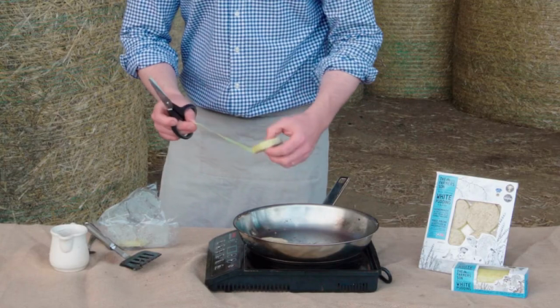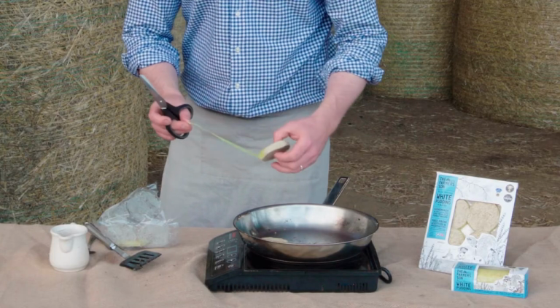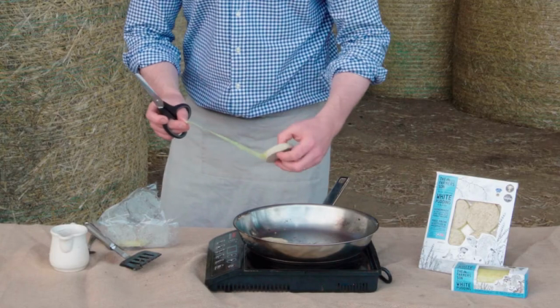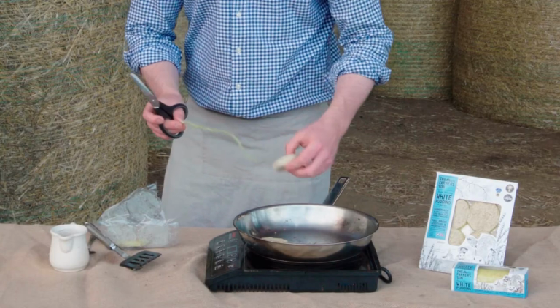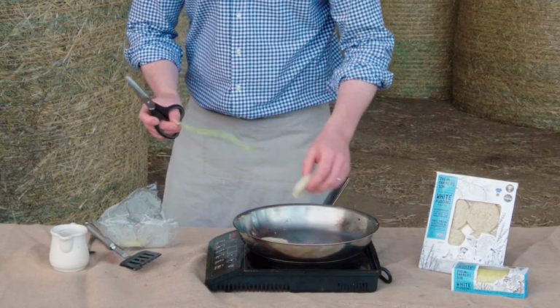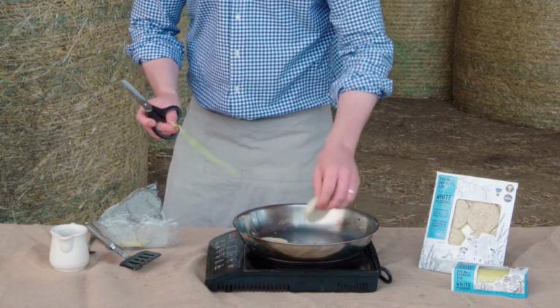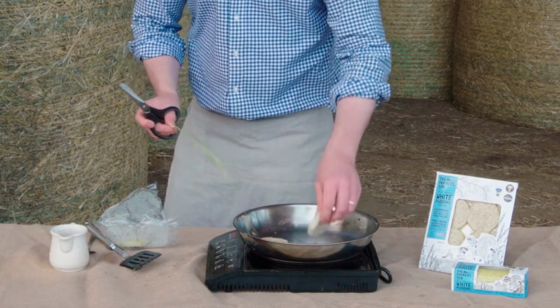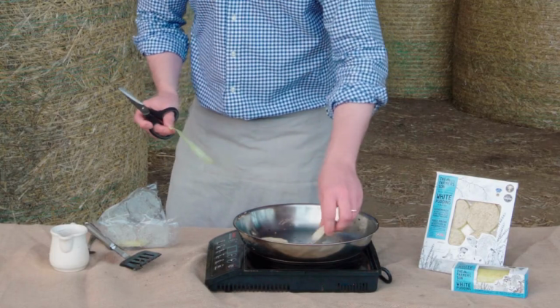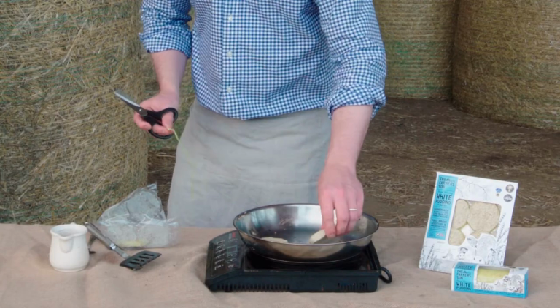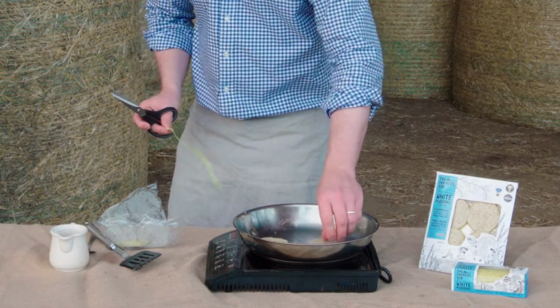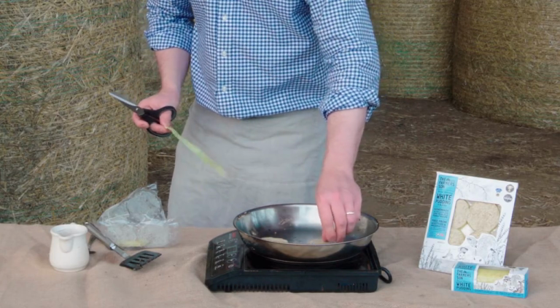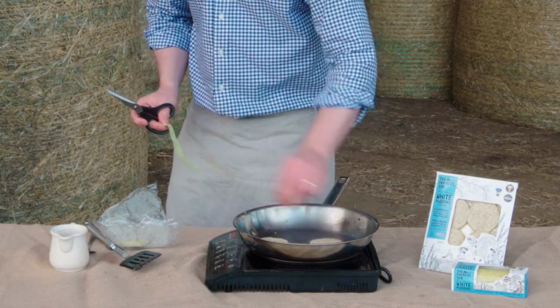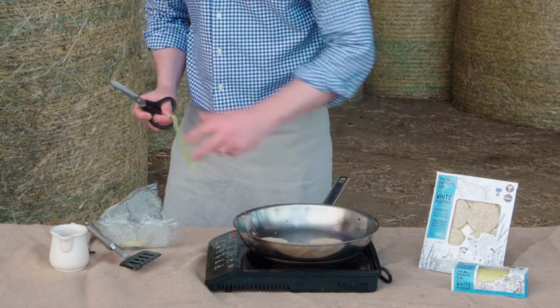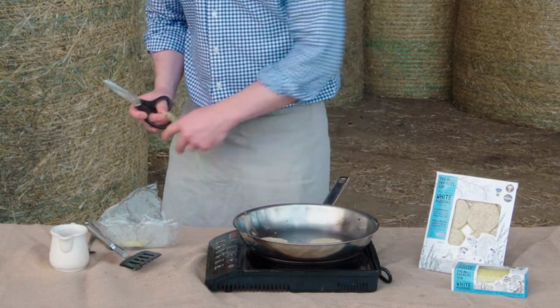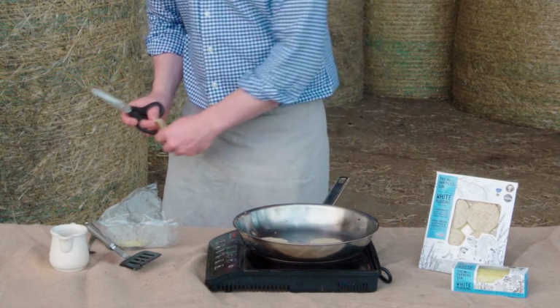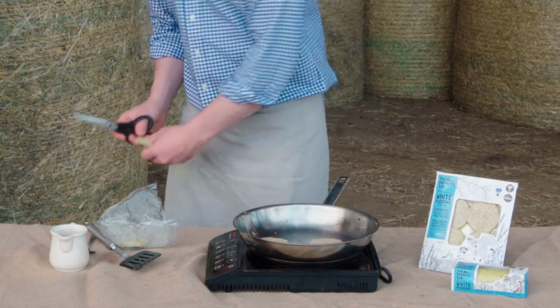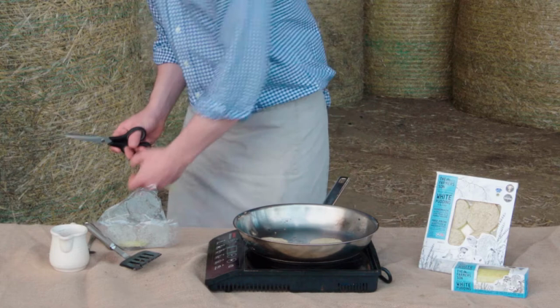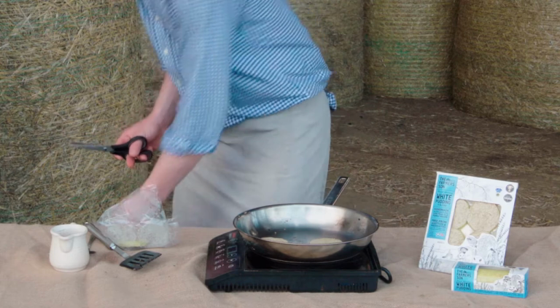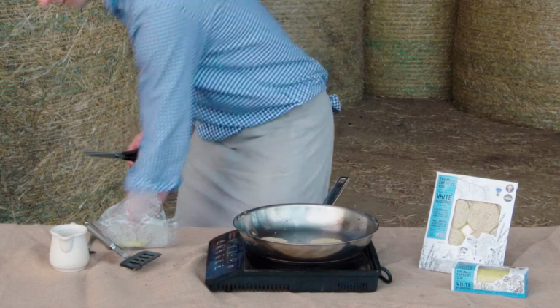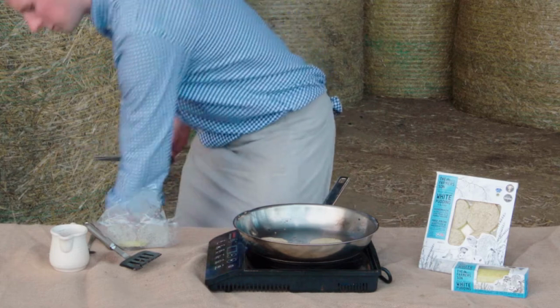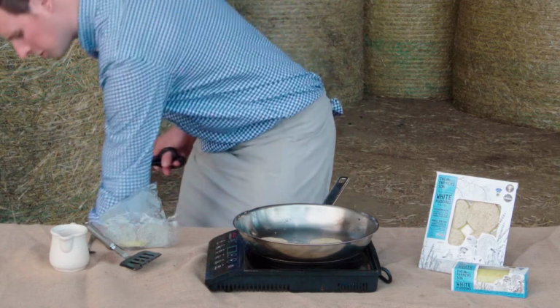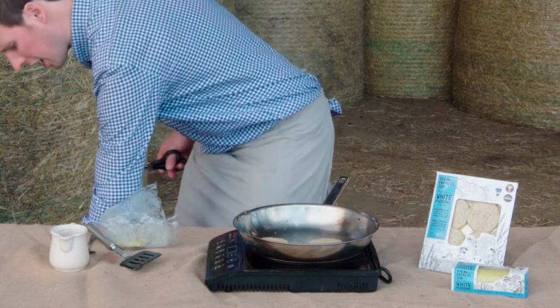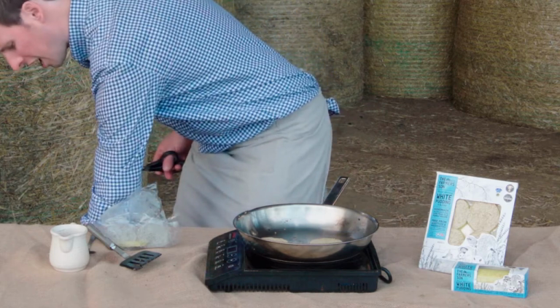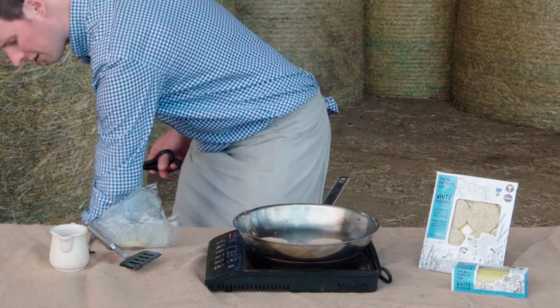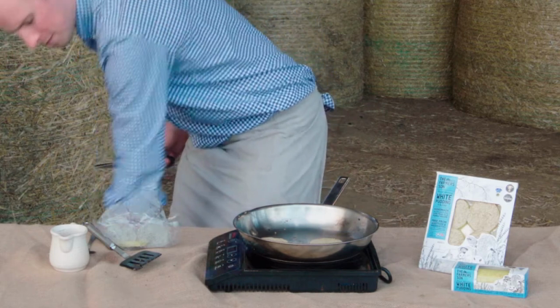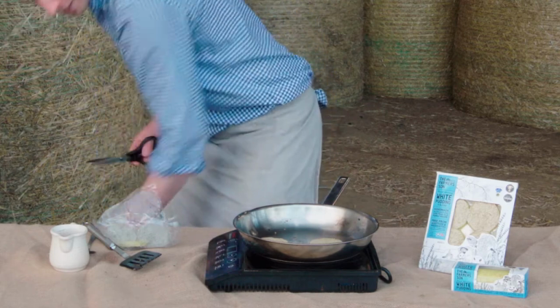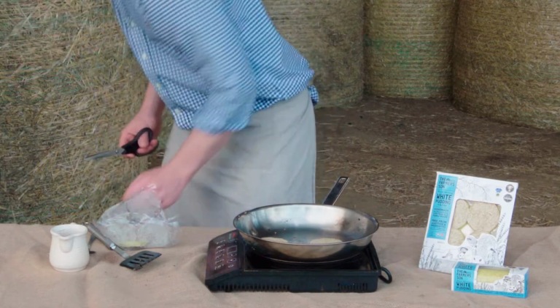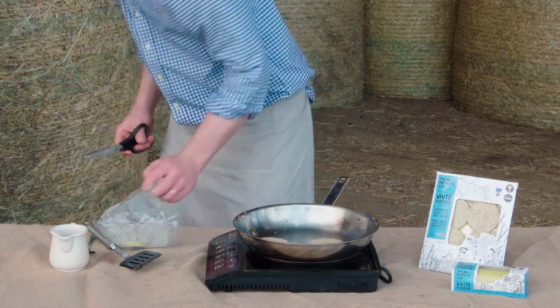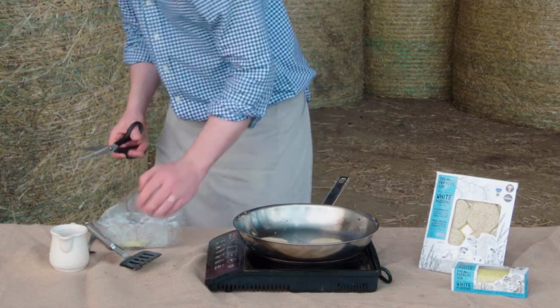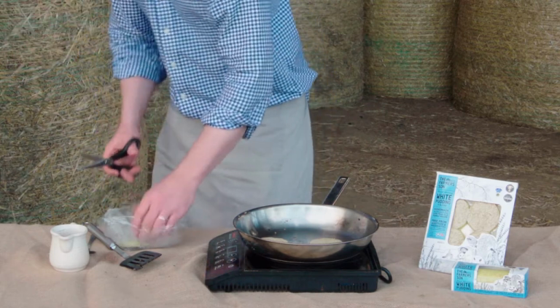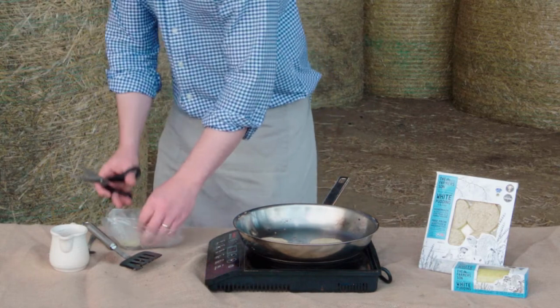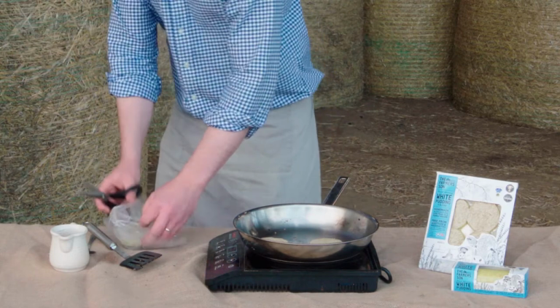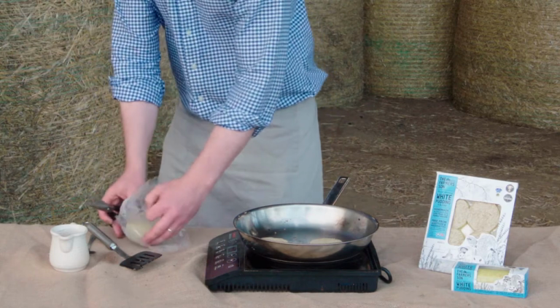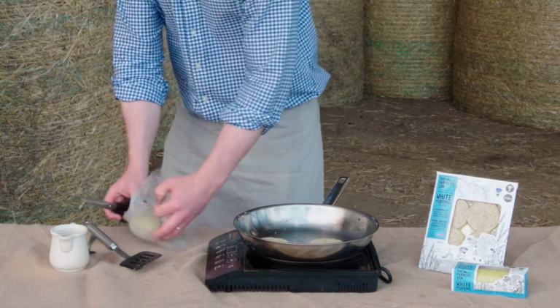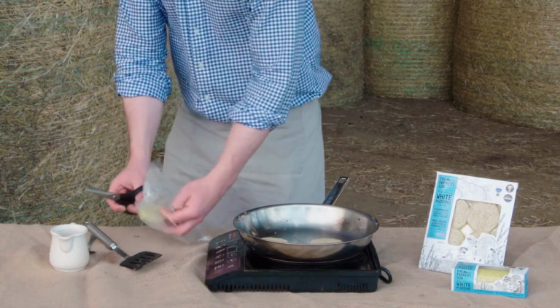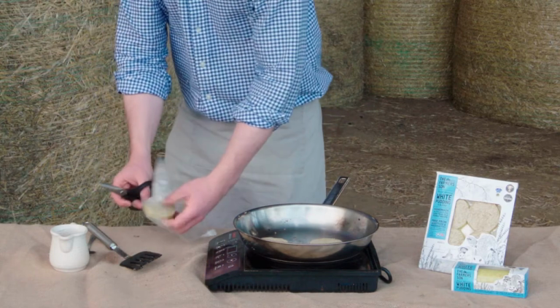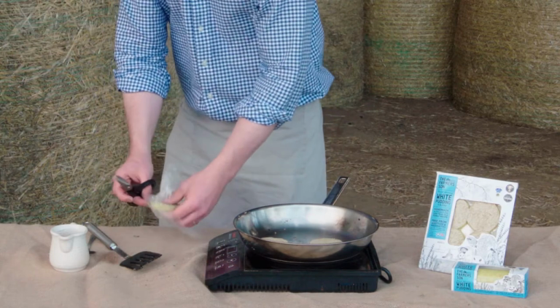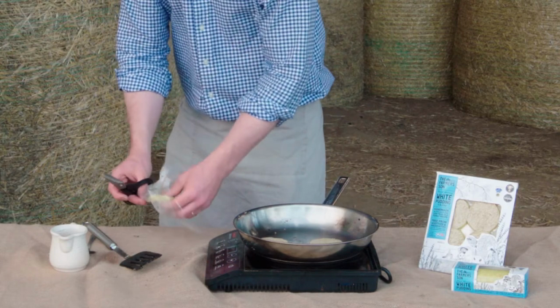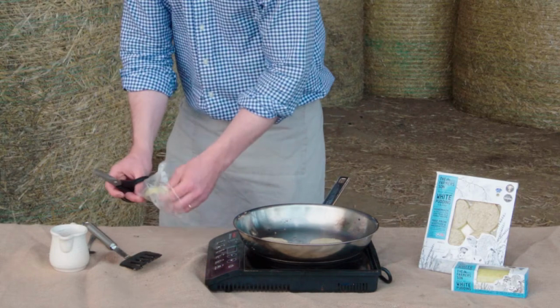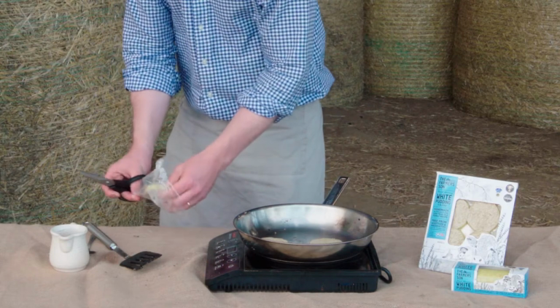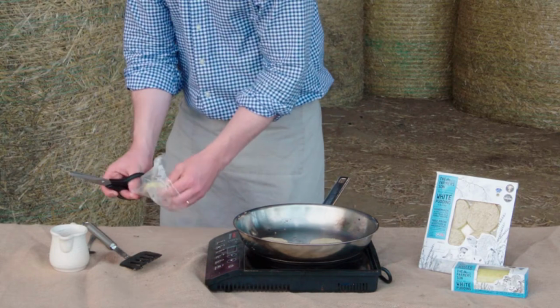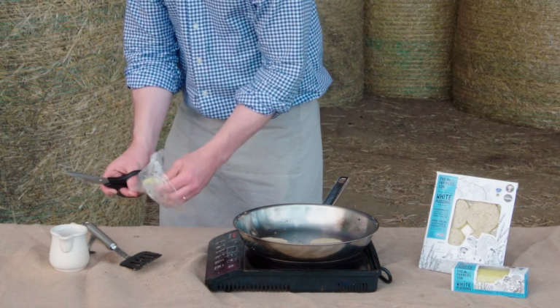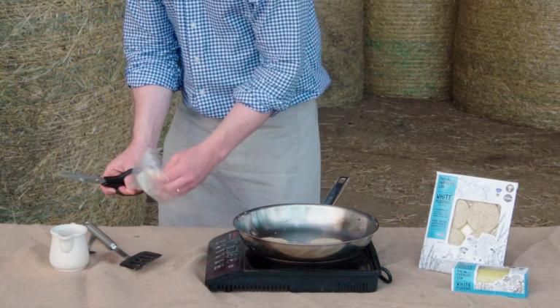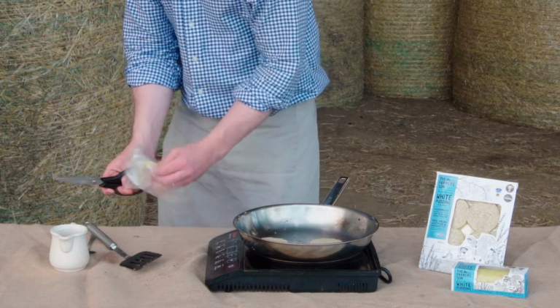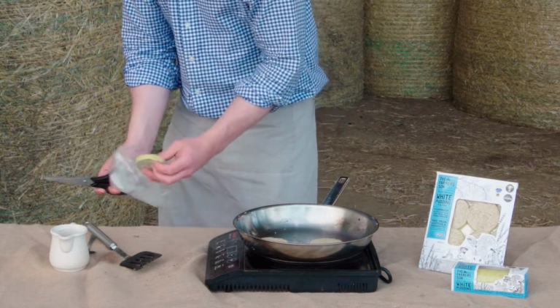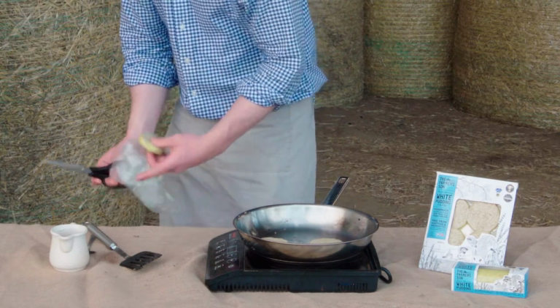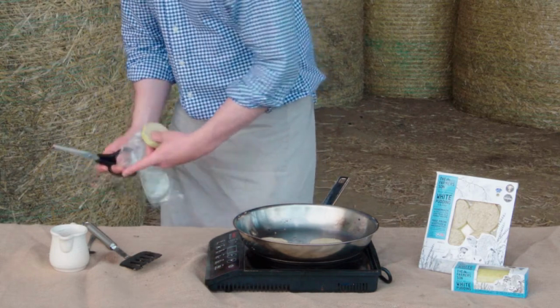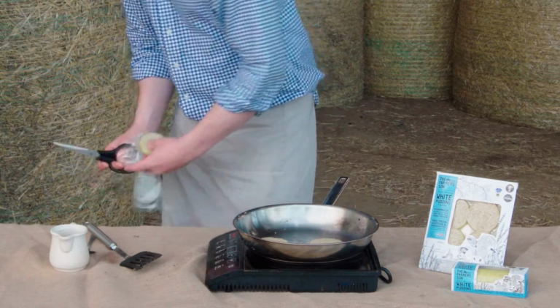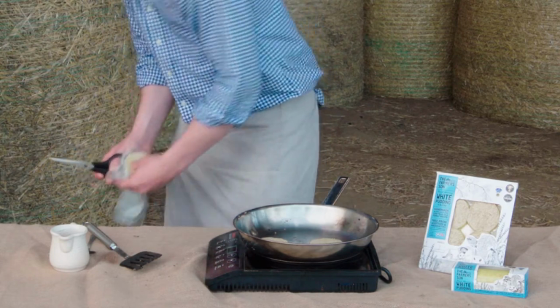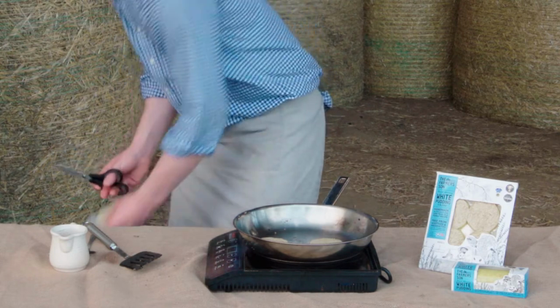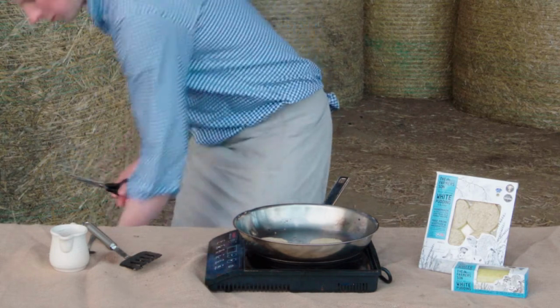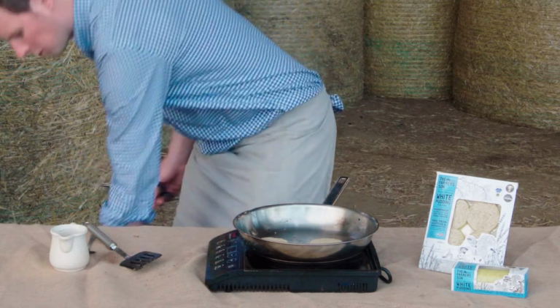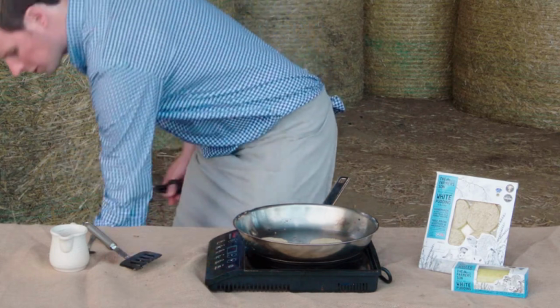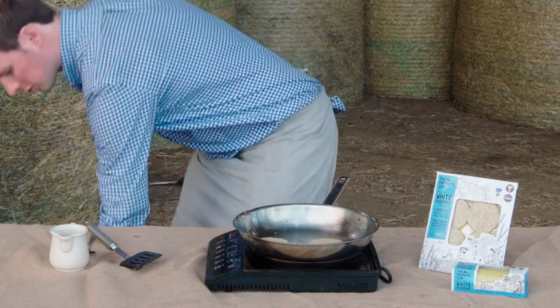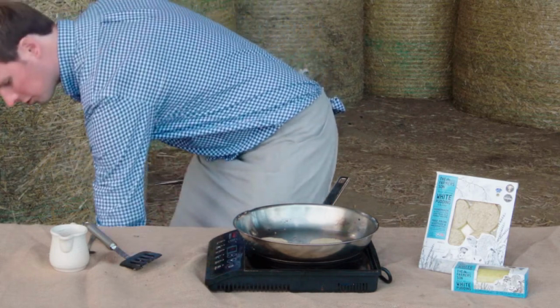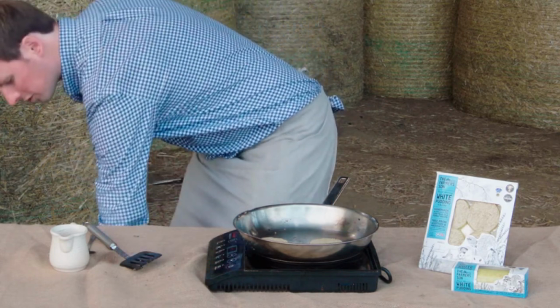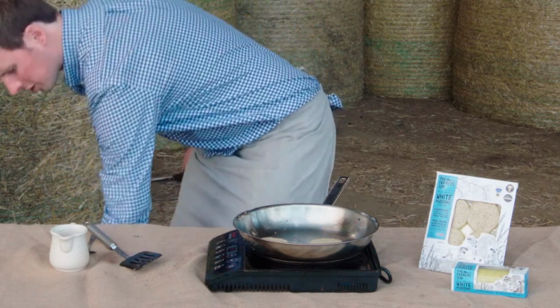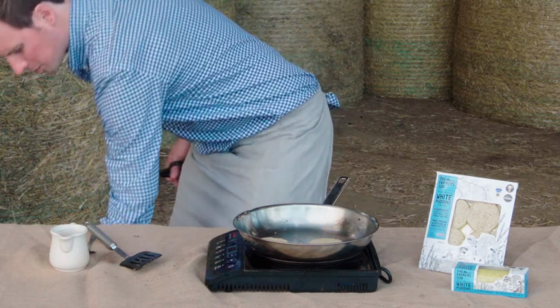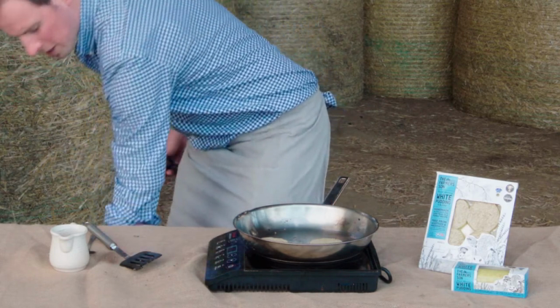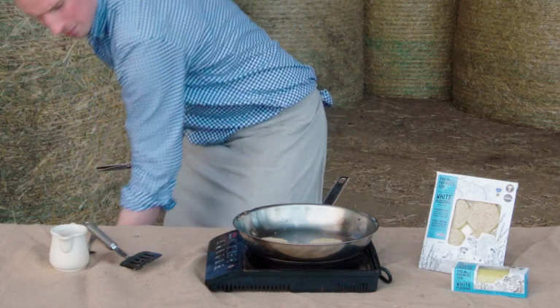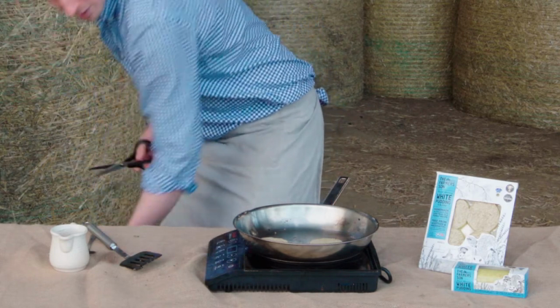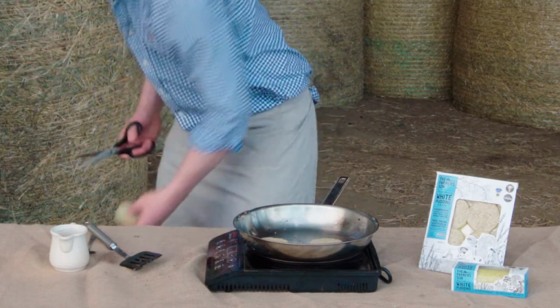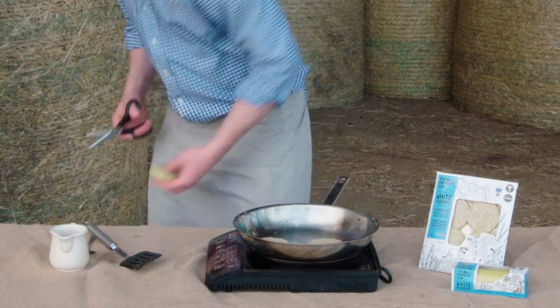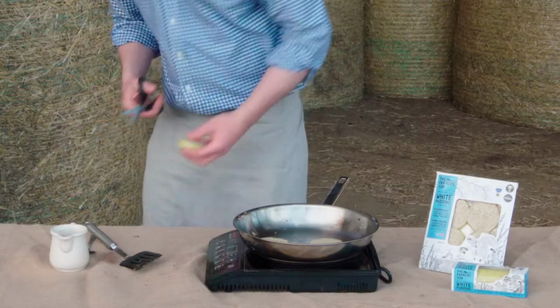What we recommend in the cooking instructions is about two and a half minutes, and that way it's cooked through until it's piping hot.